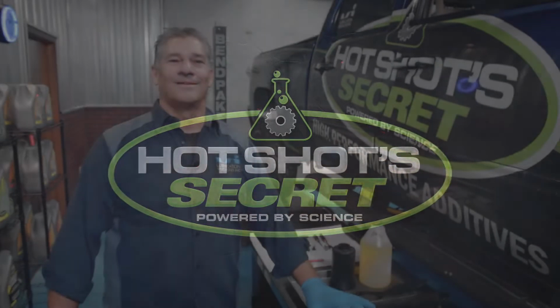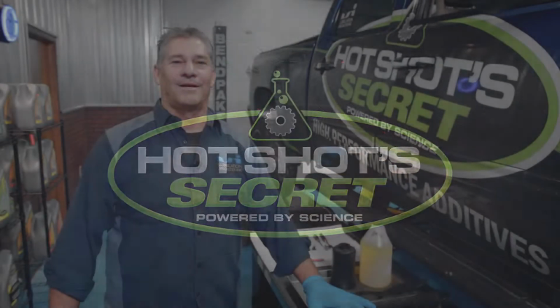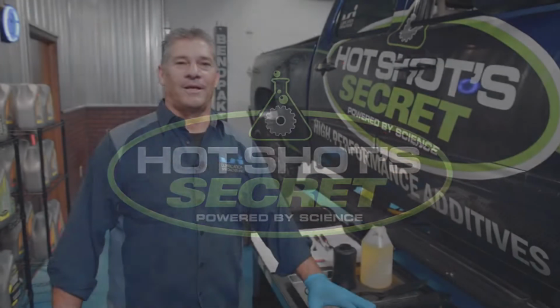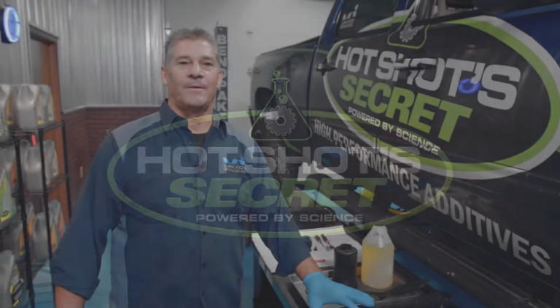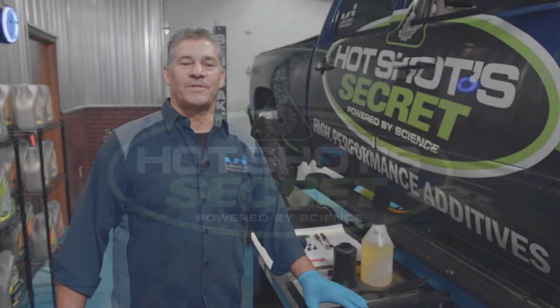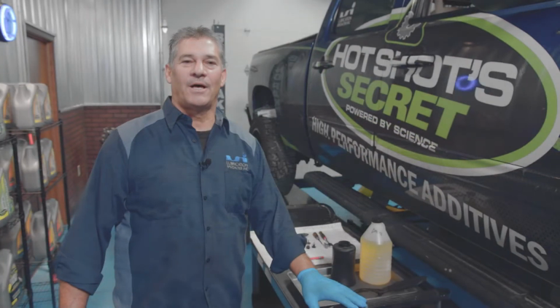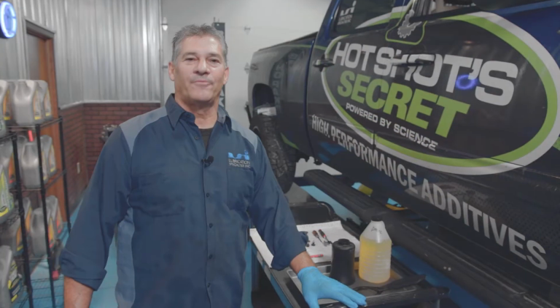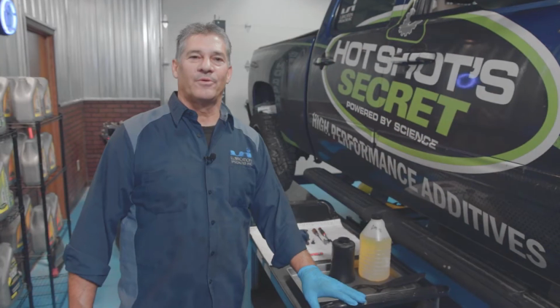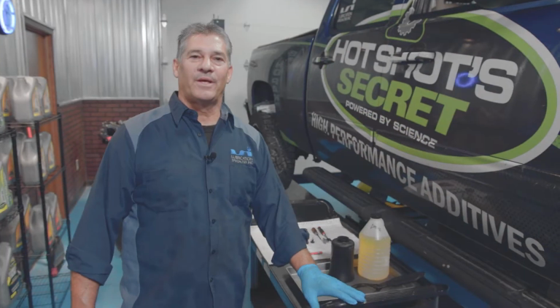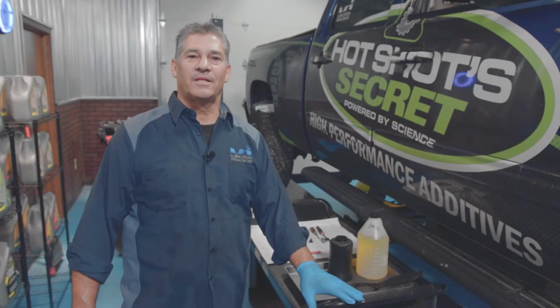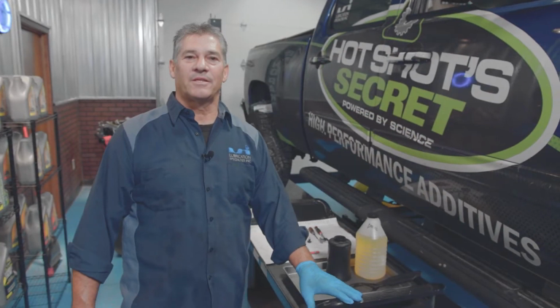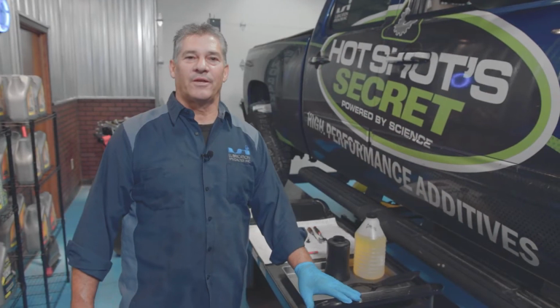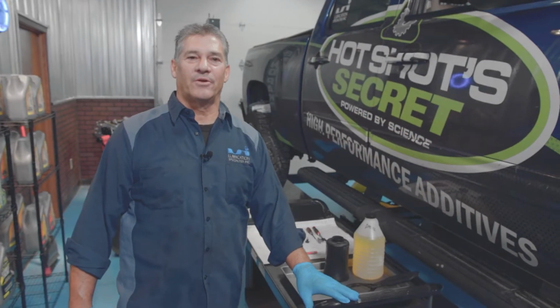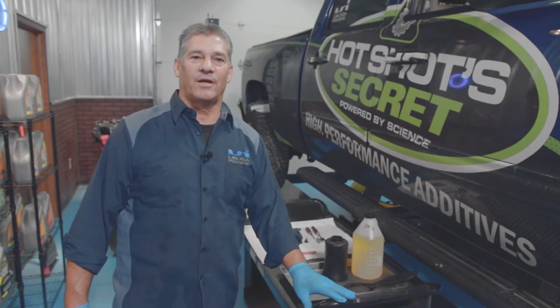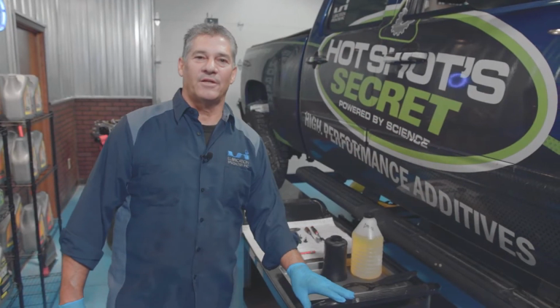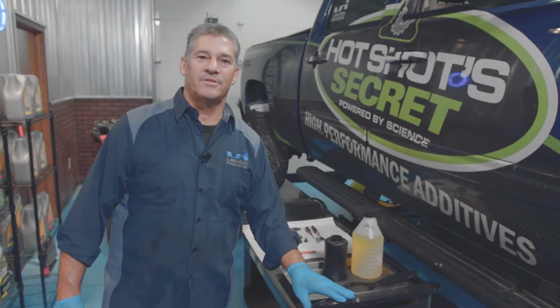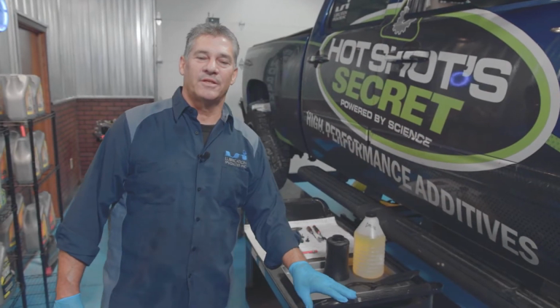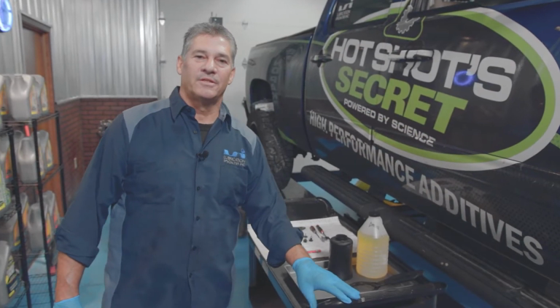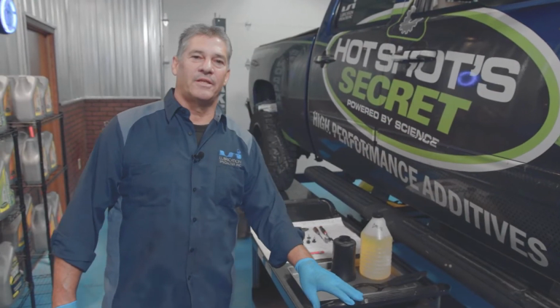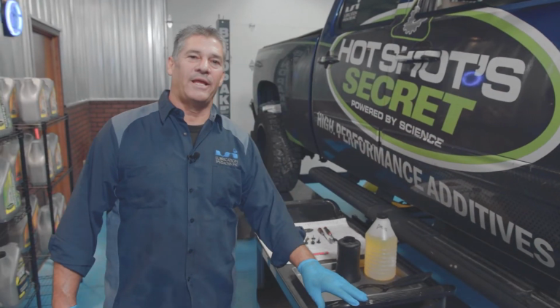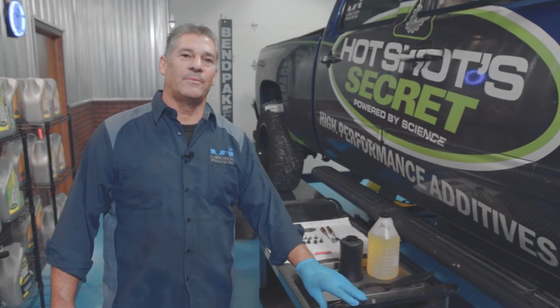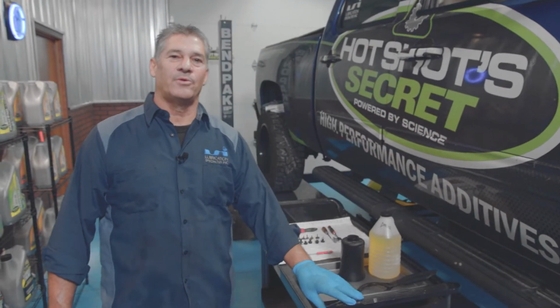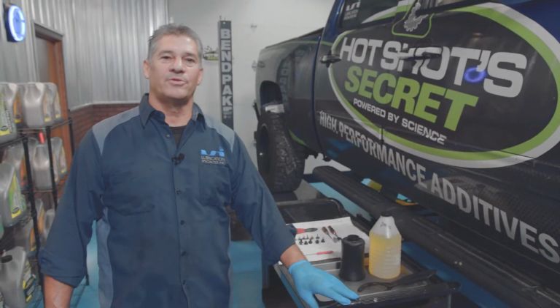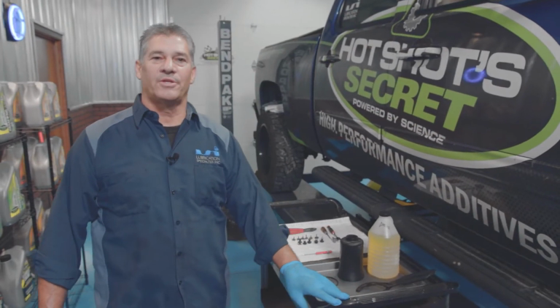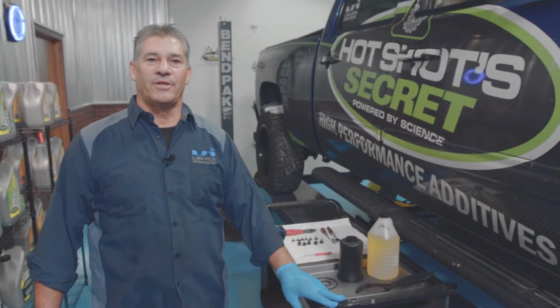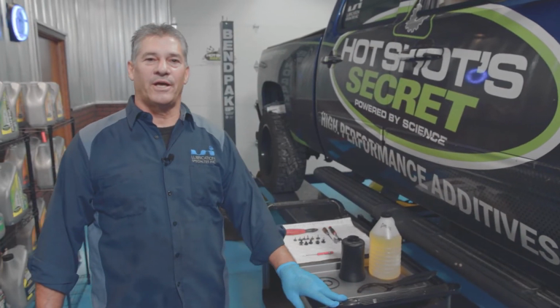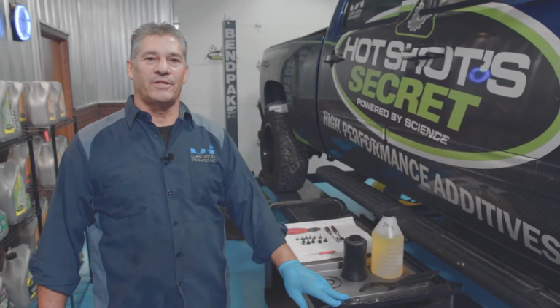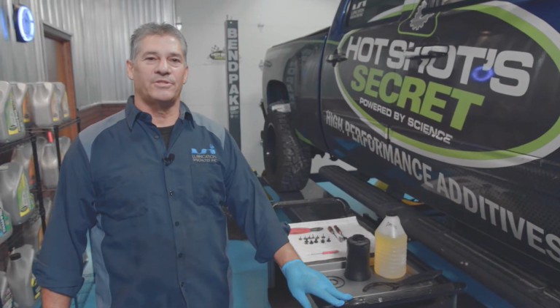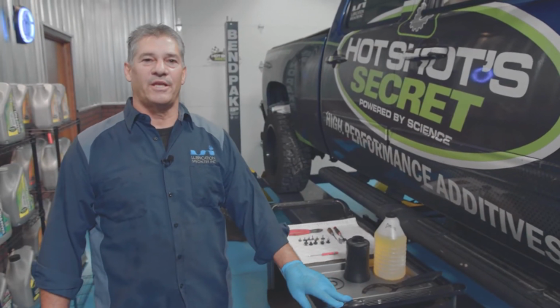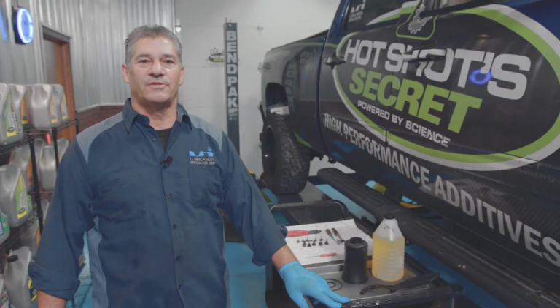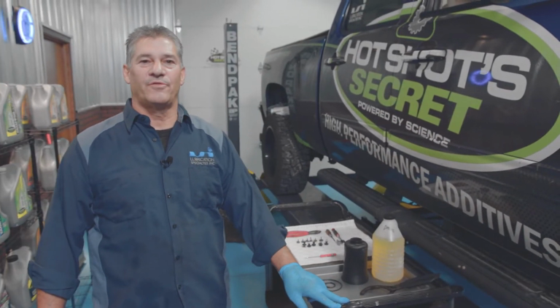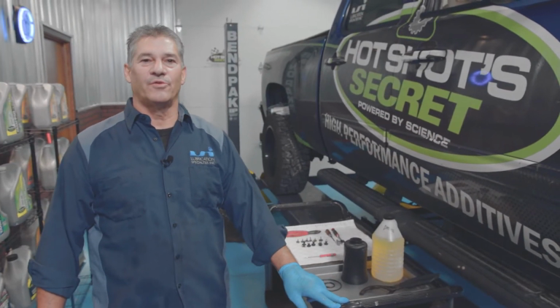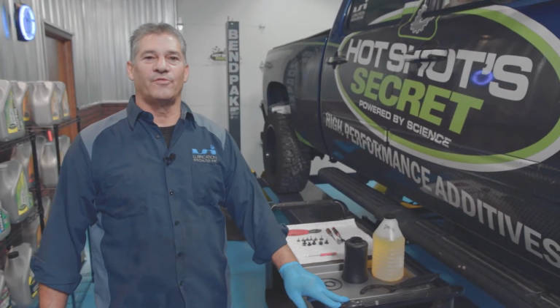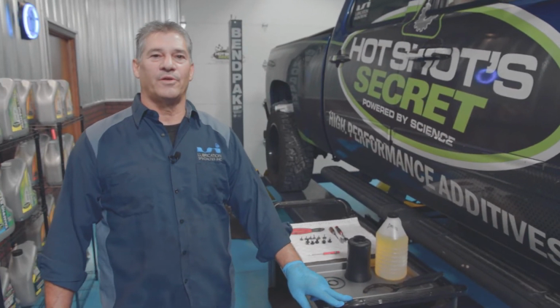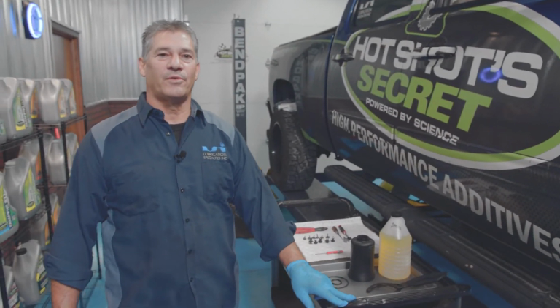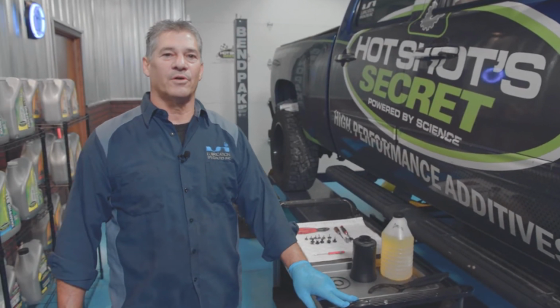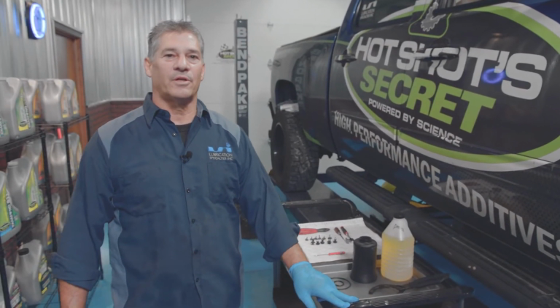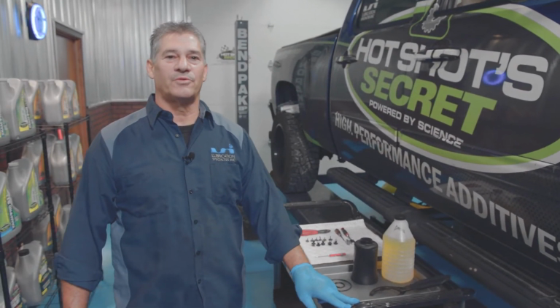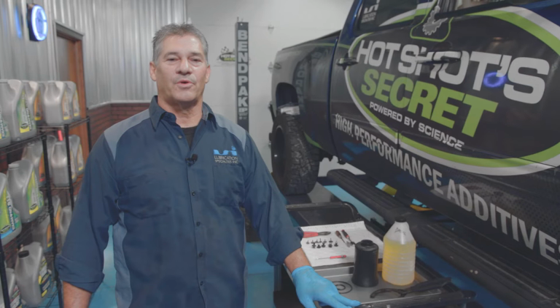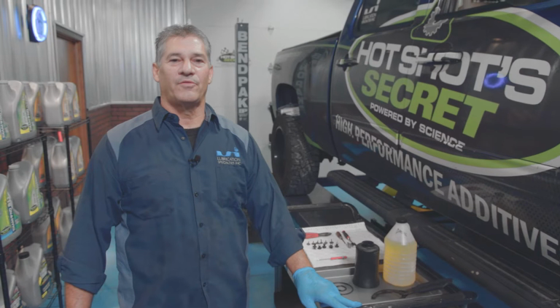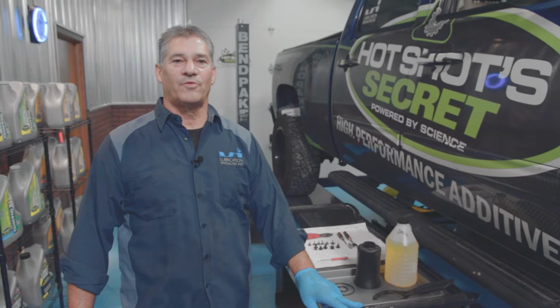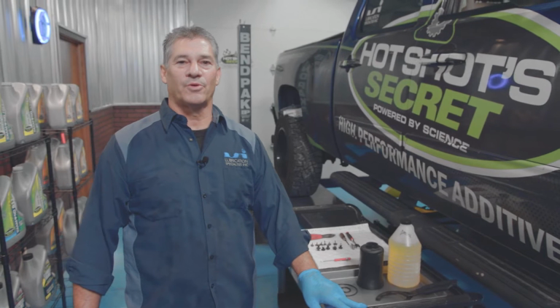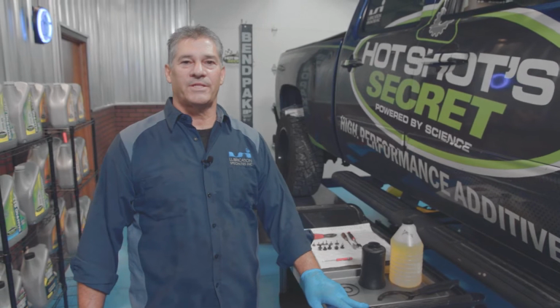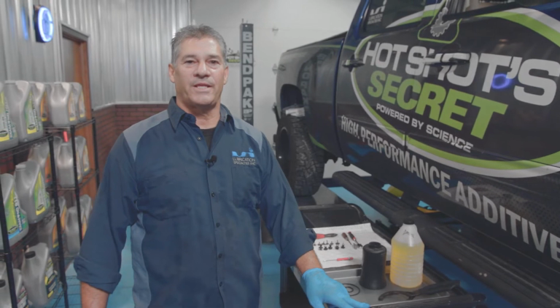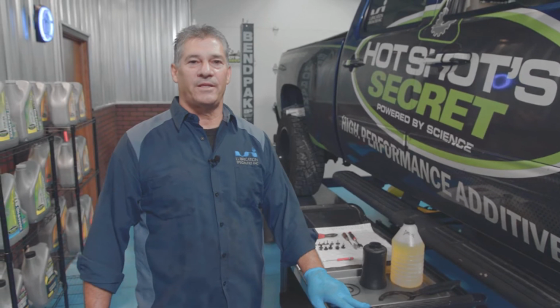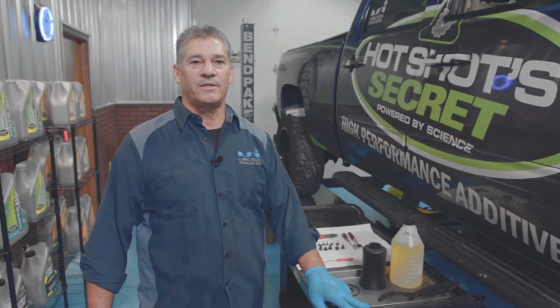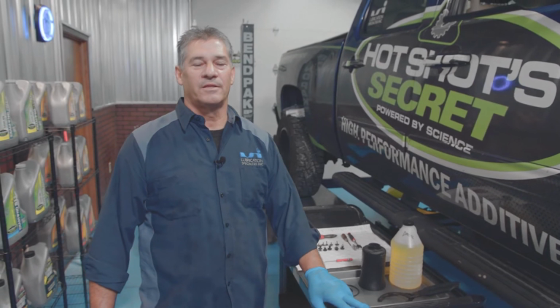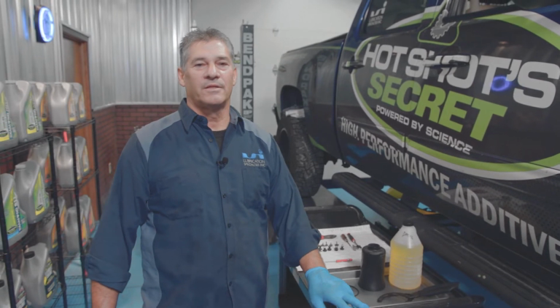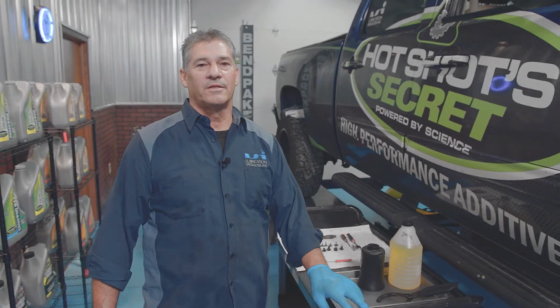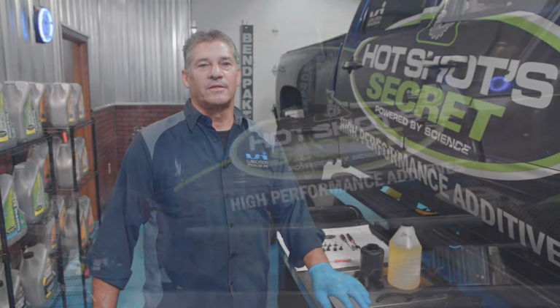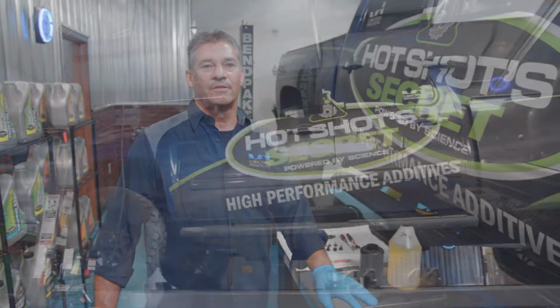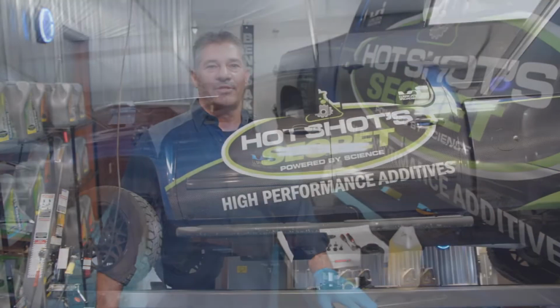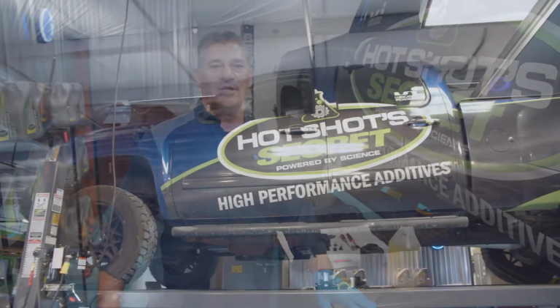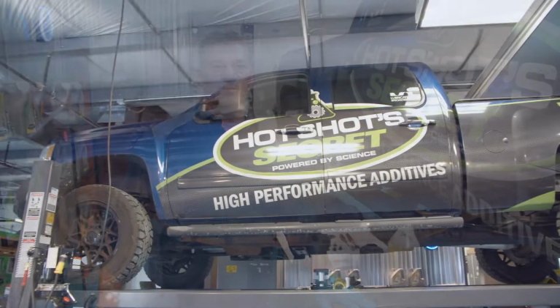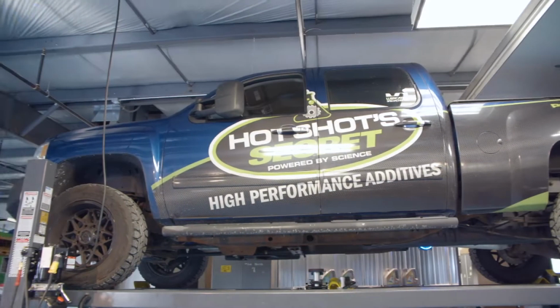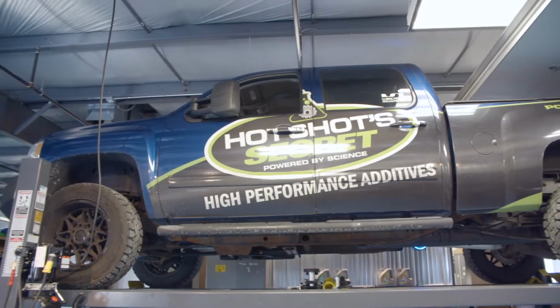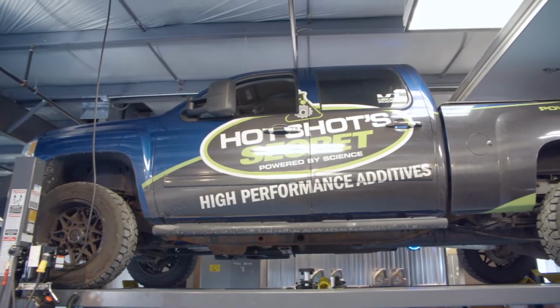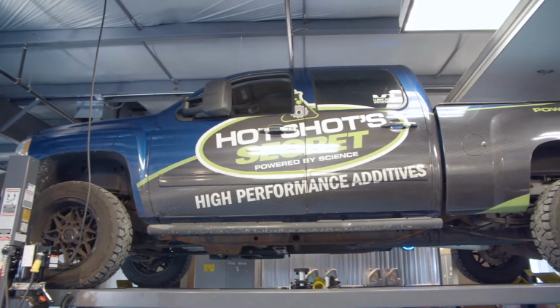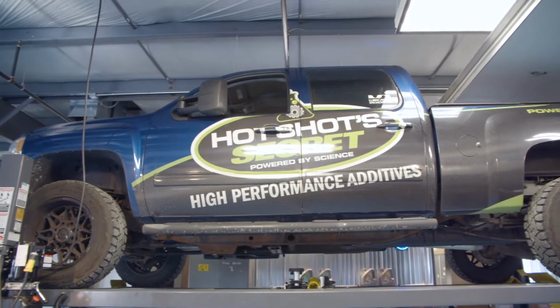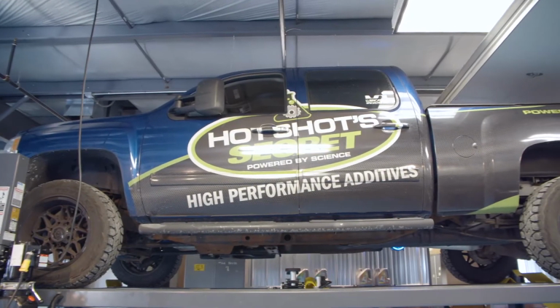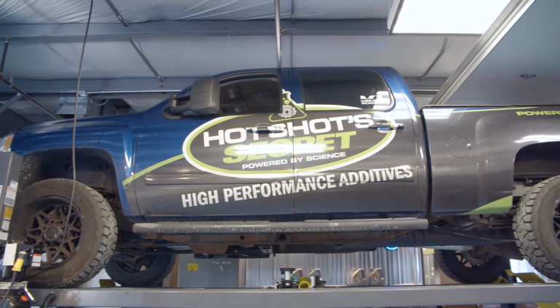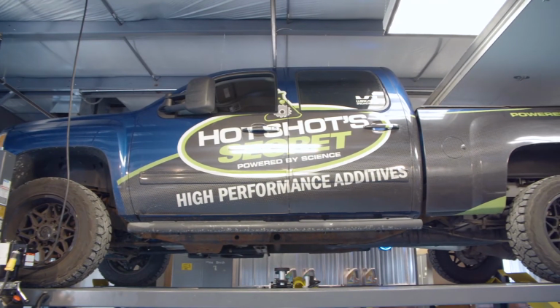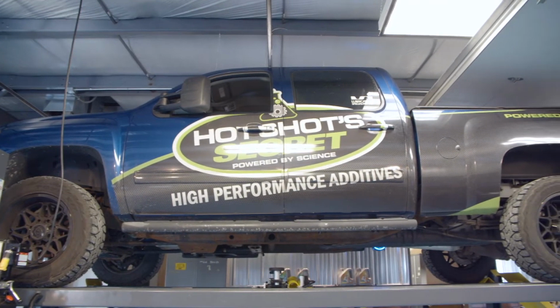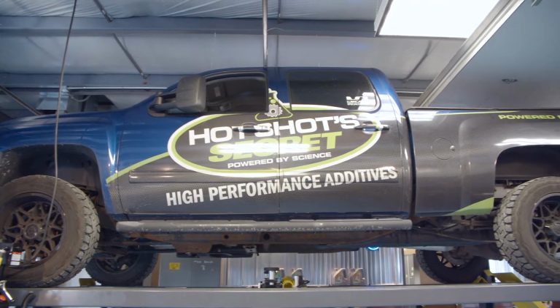Hi, I'm Tom from LSI Garage. Today I'm going to show you how to change a fuel filter on a 2014 GMC Duramax truck.